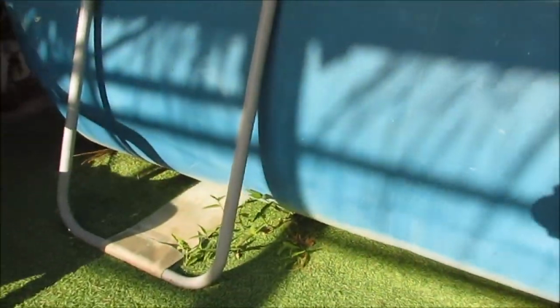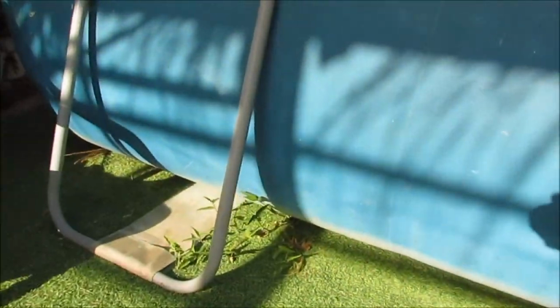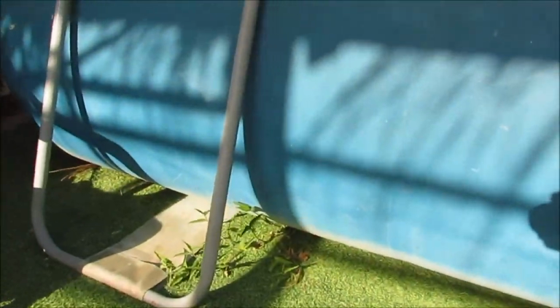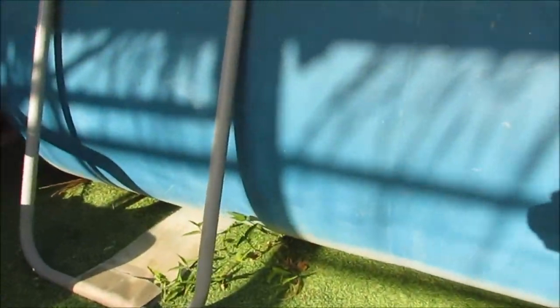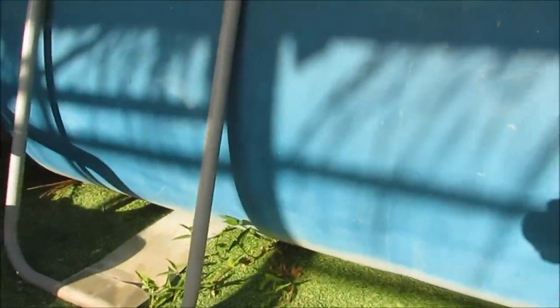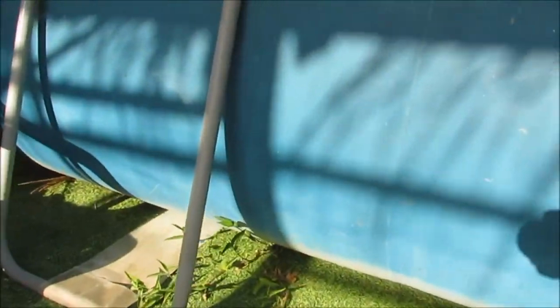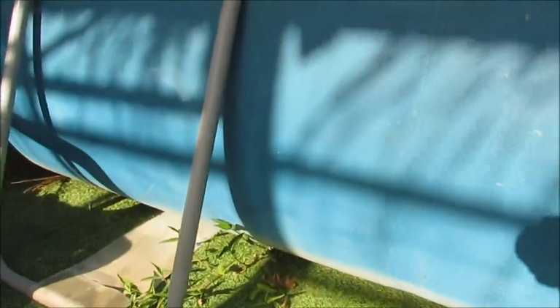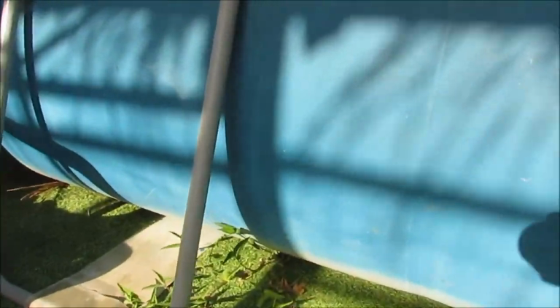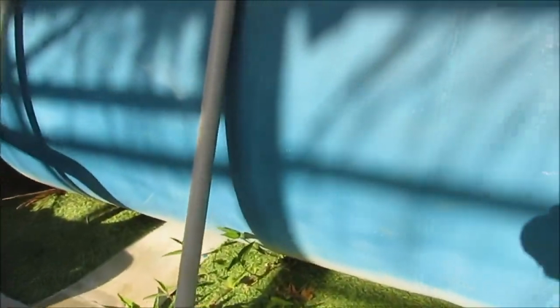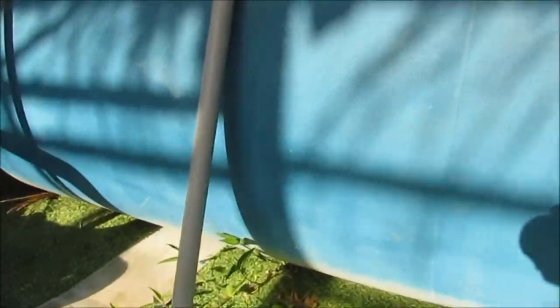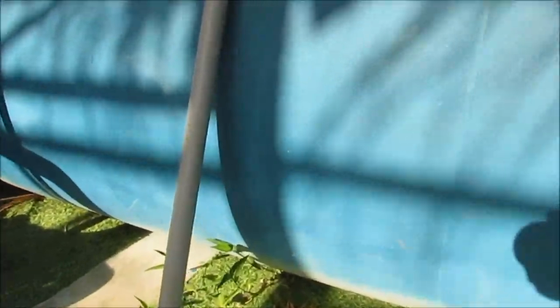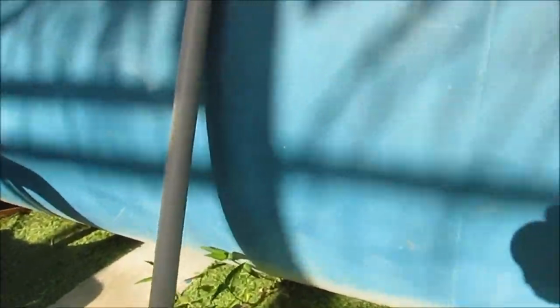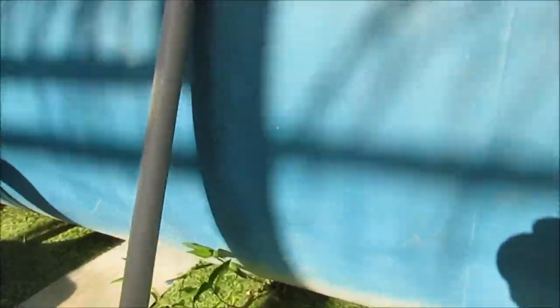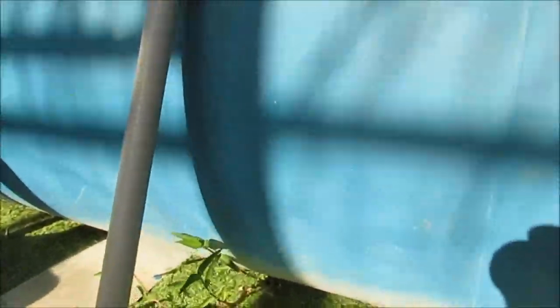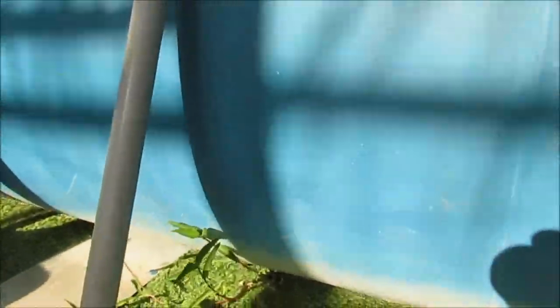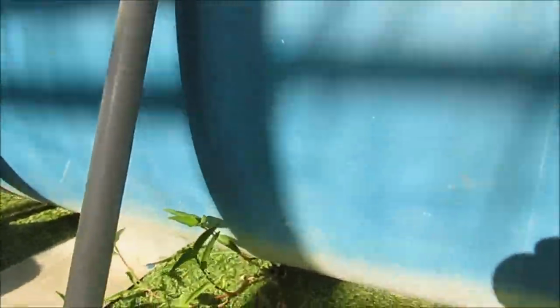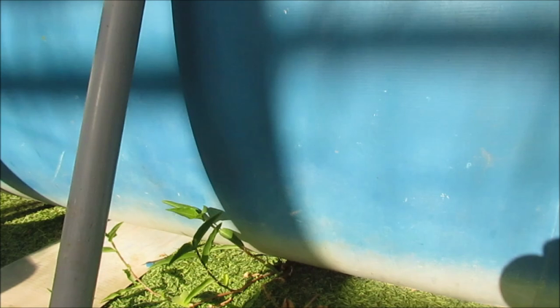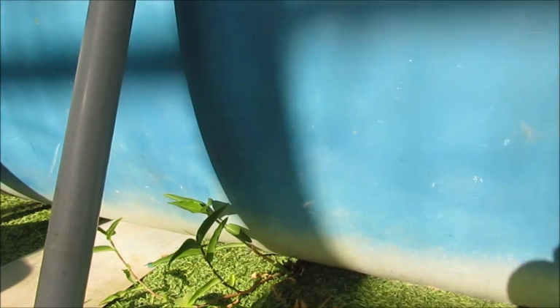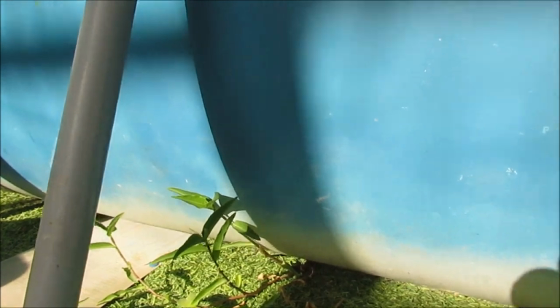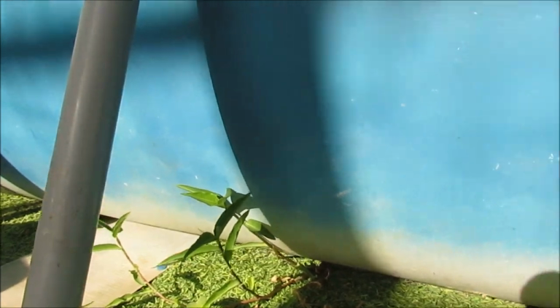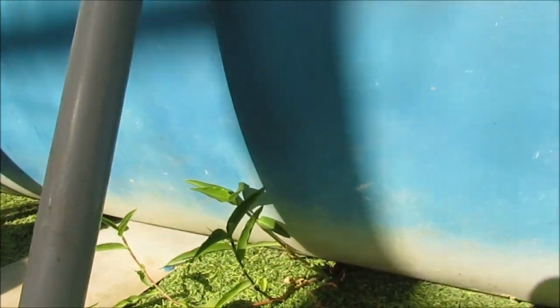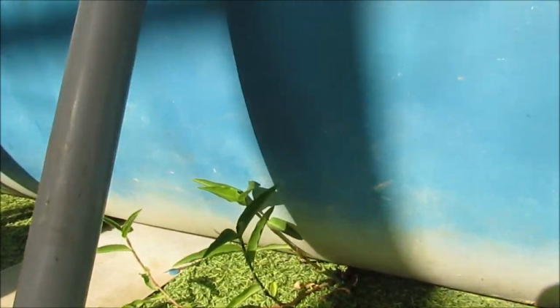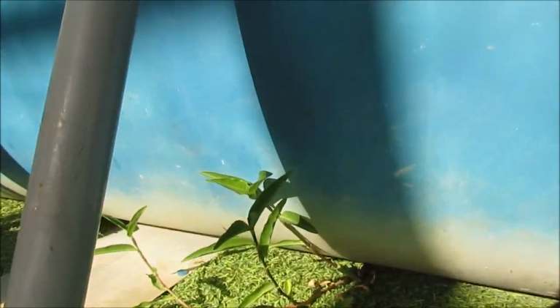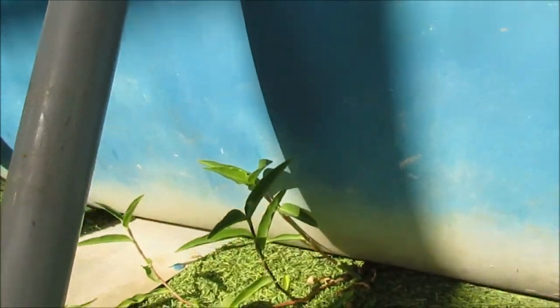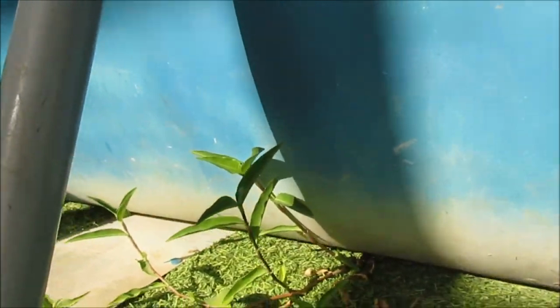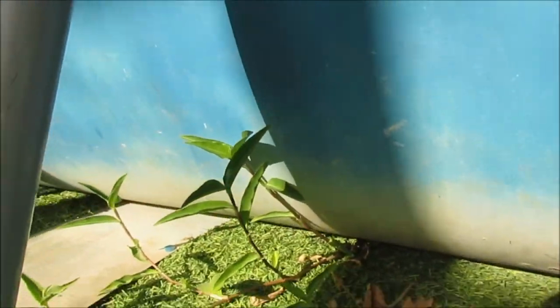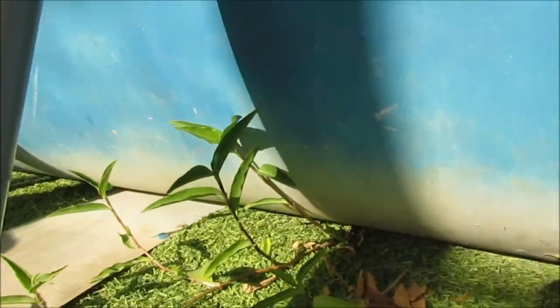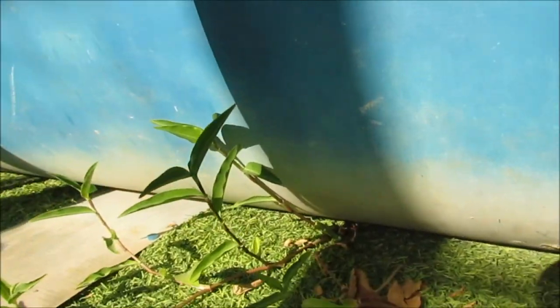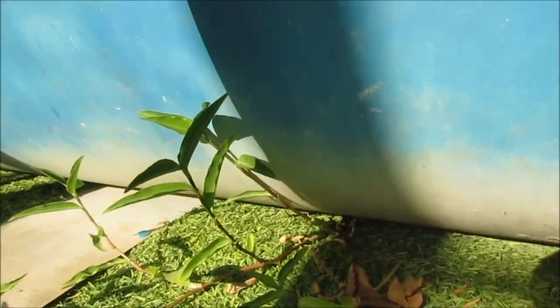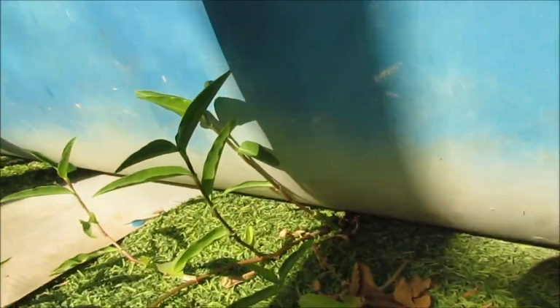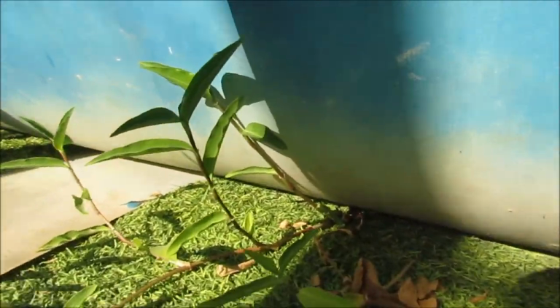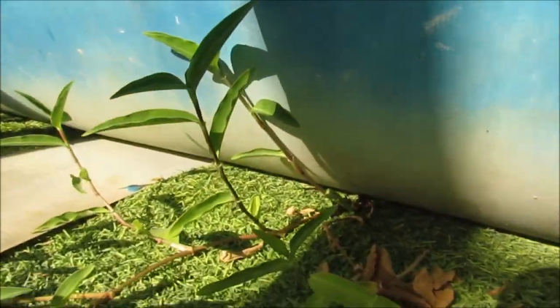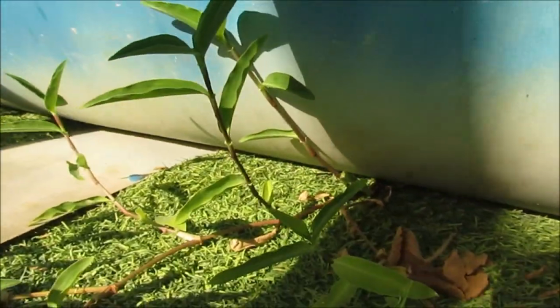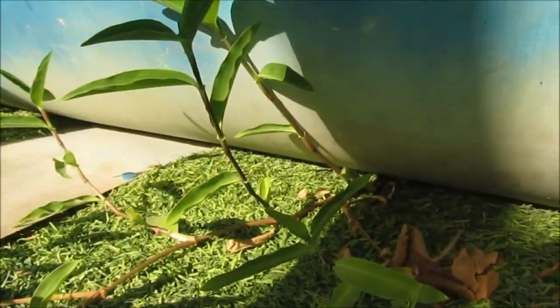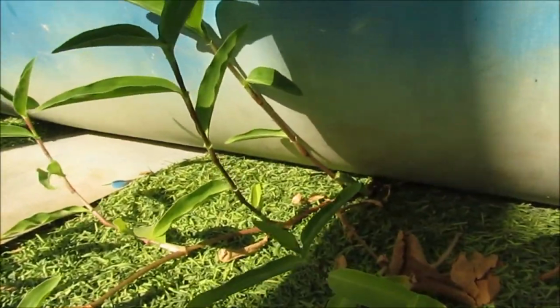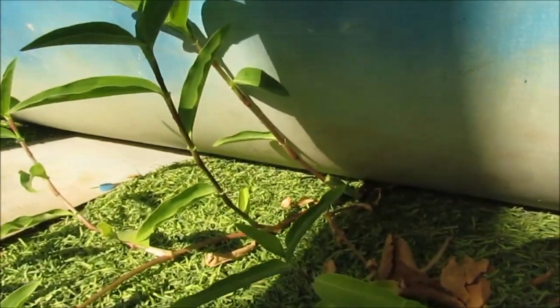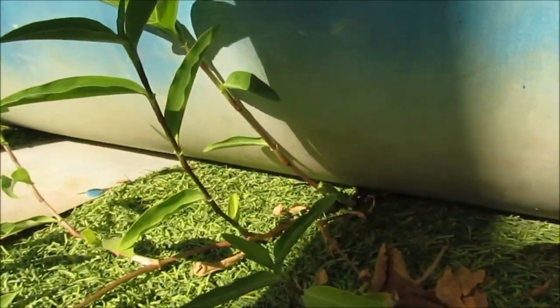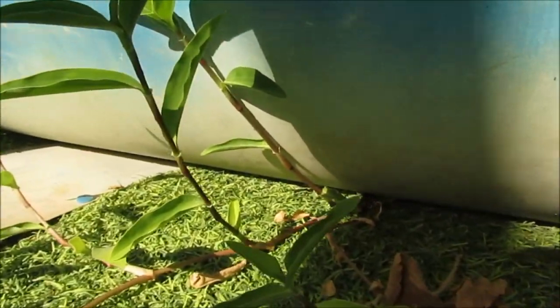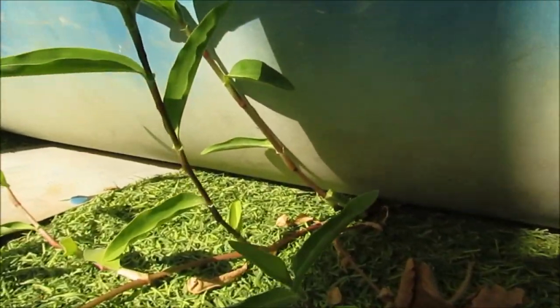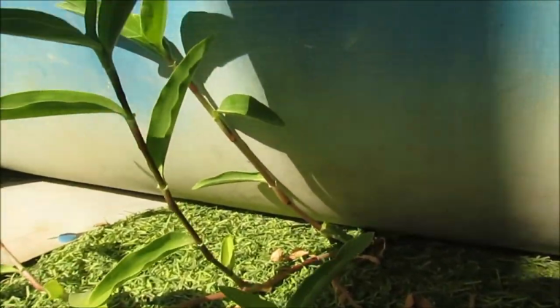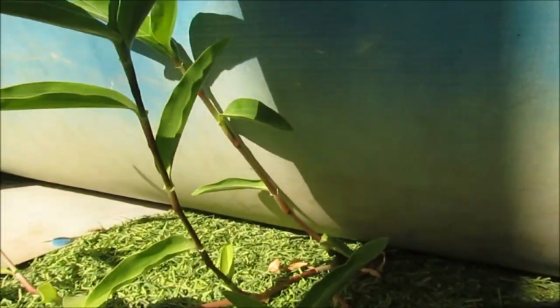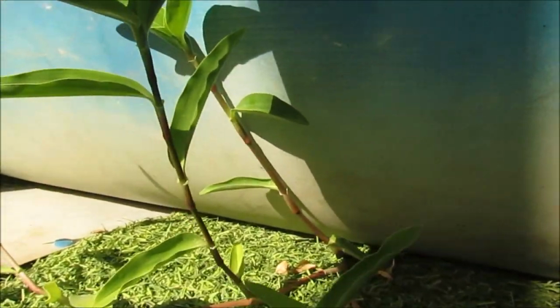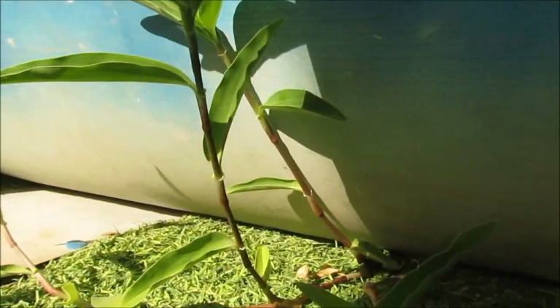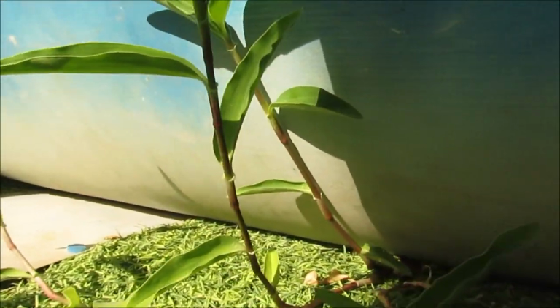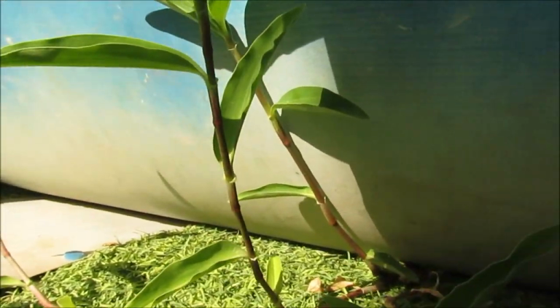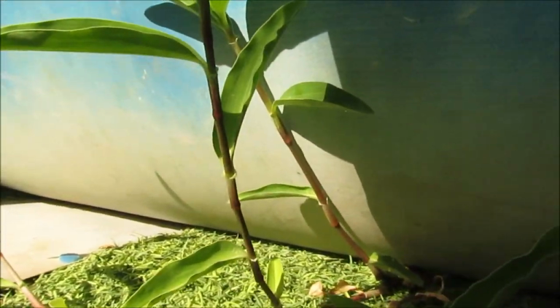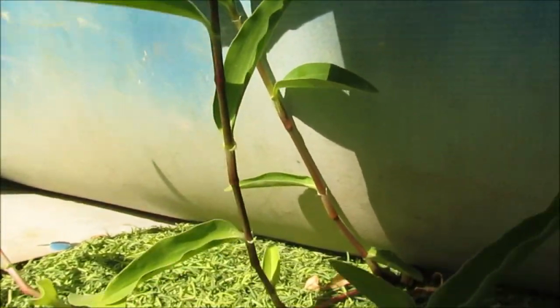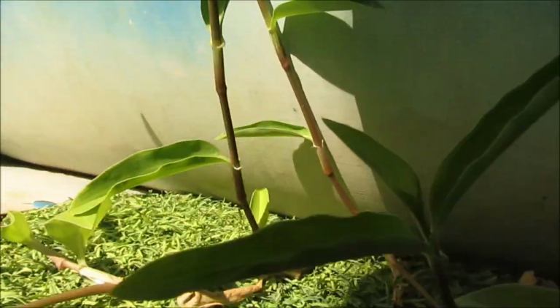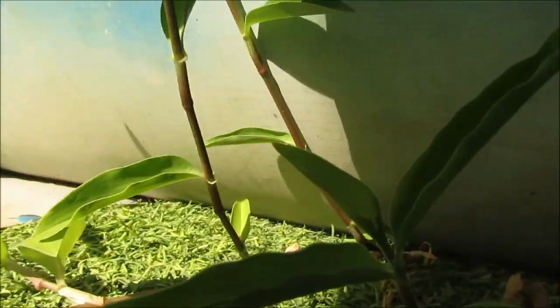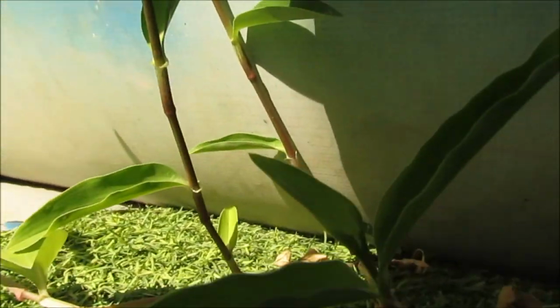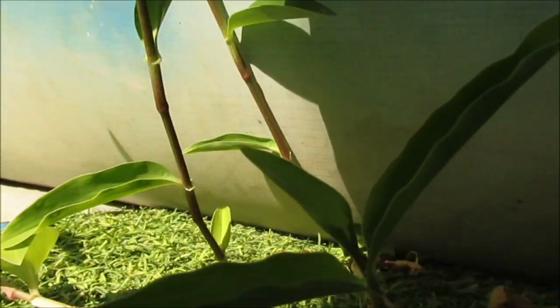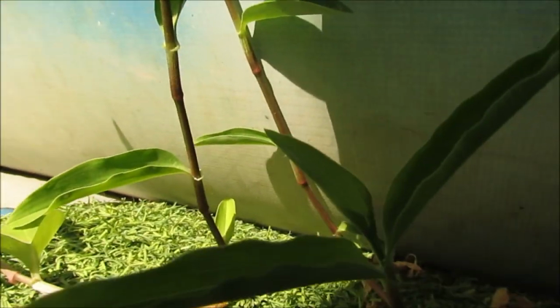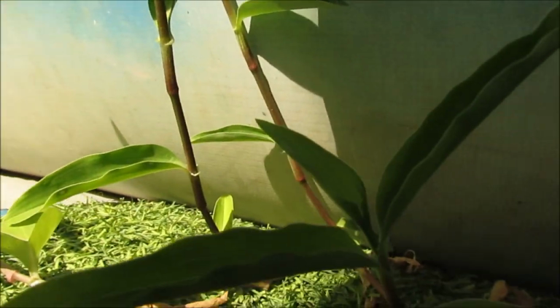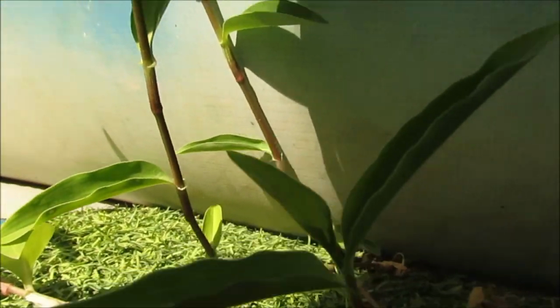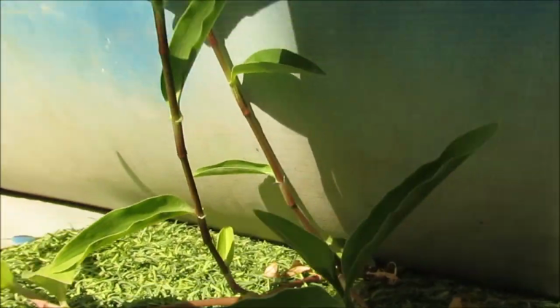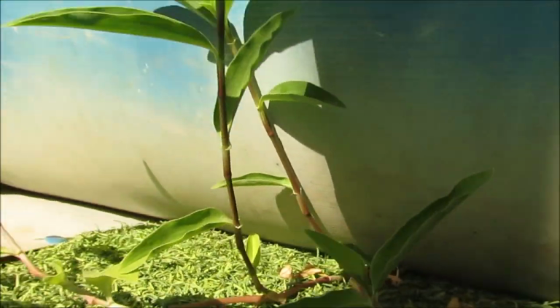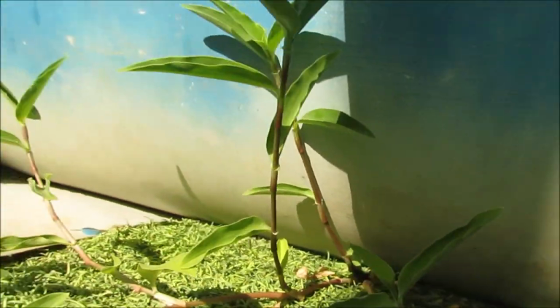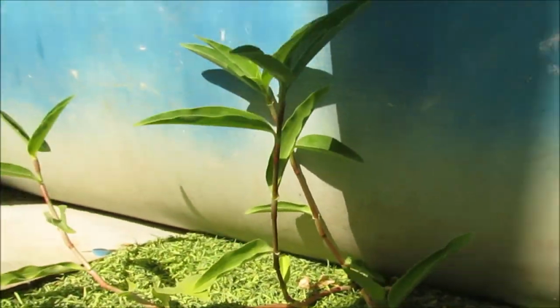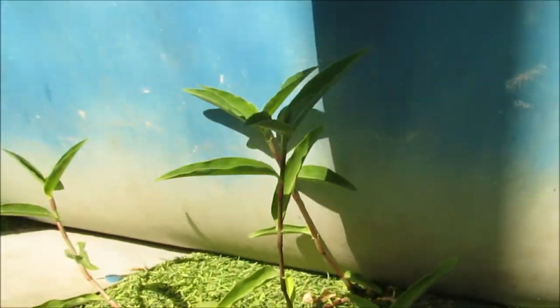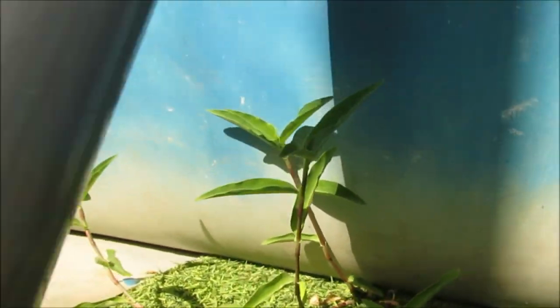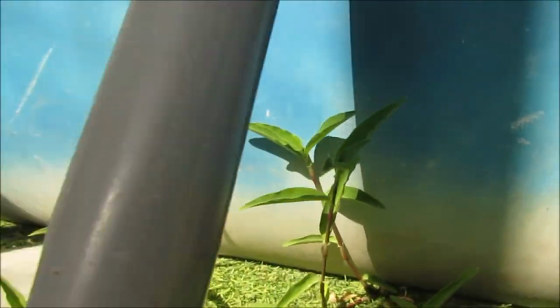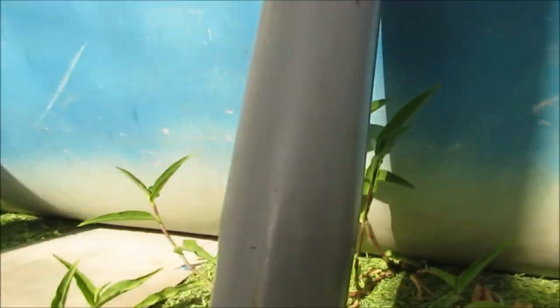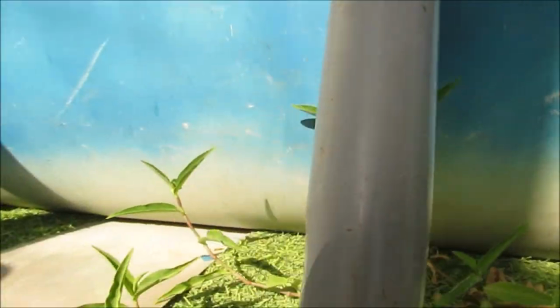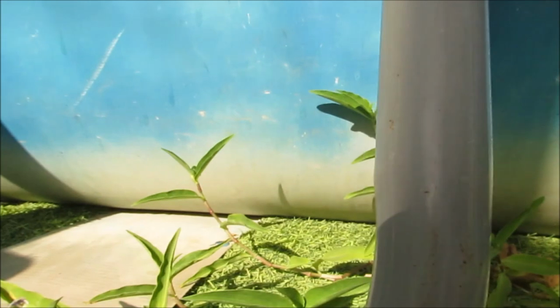Unbelievable — on the synthetic grass it is blooming too. Unbelievable!